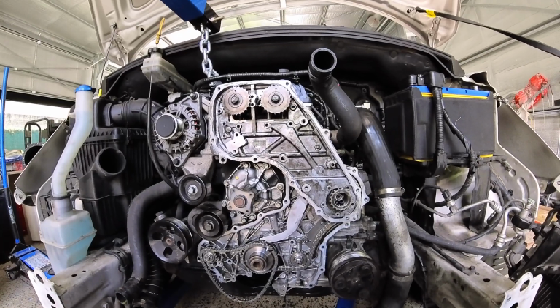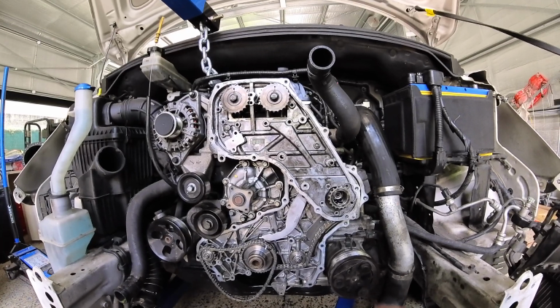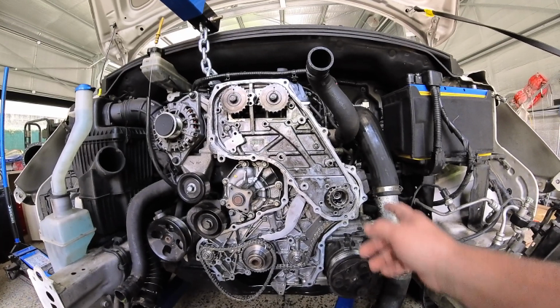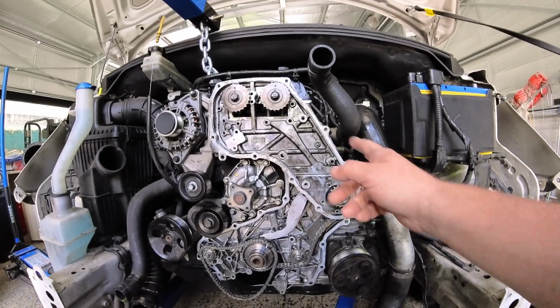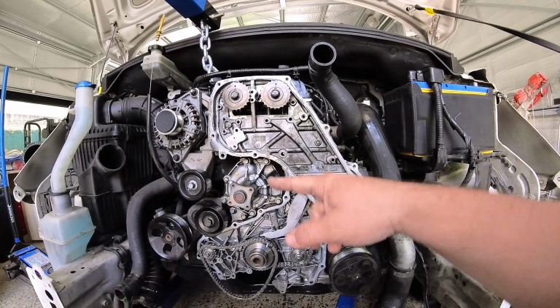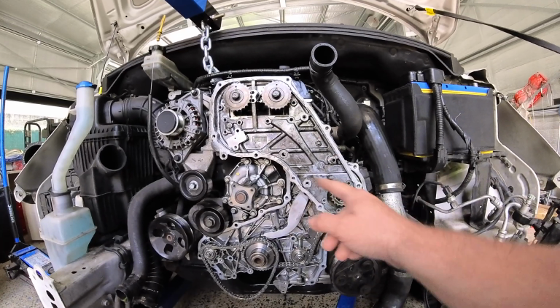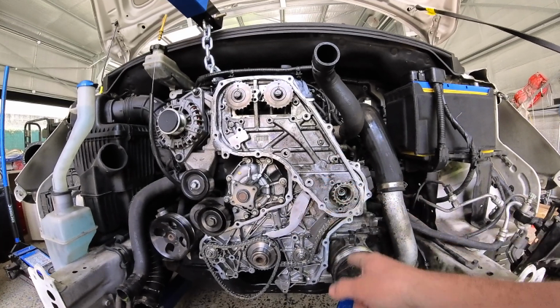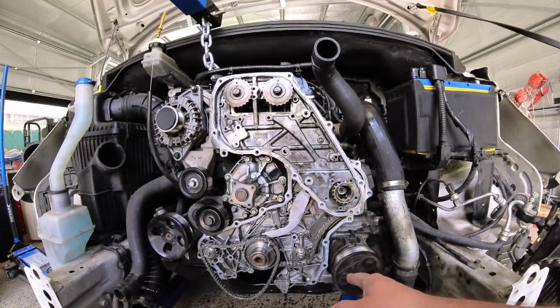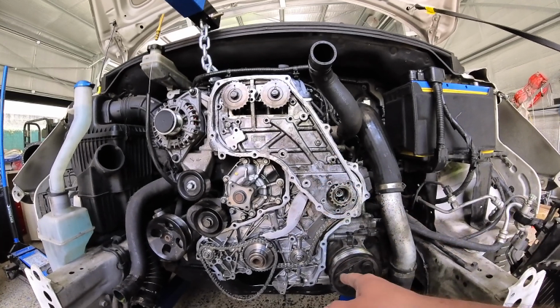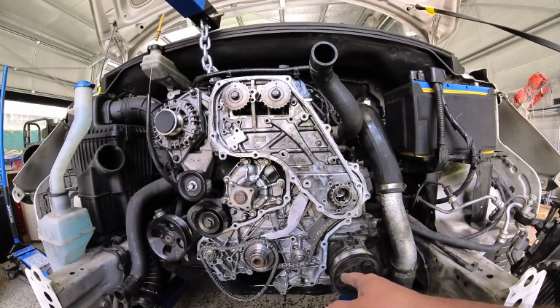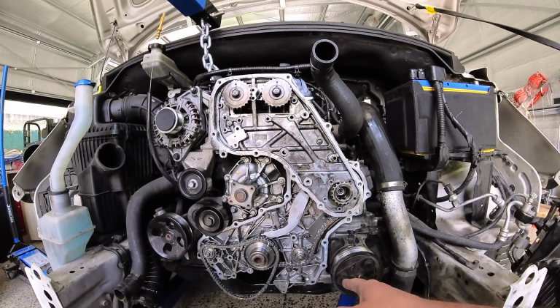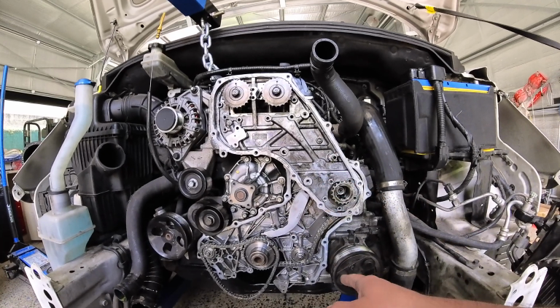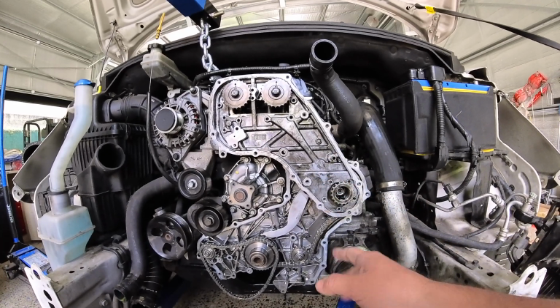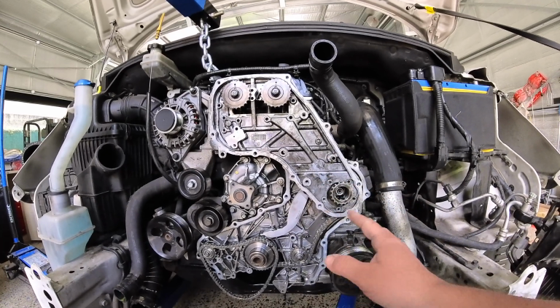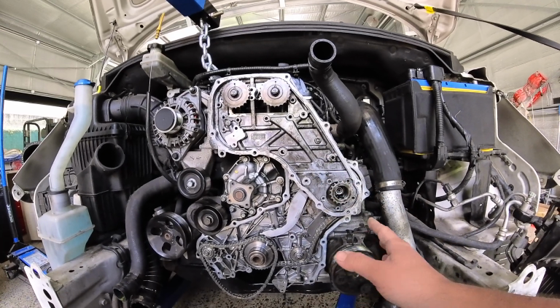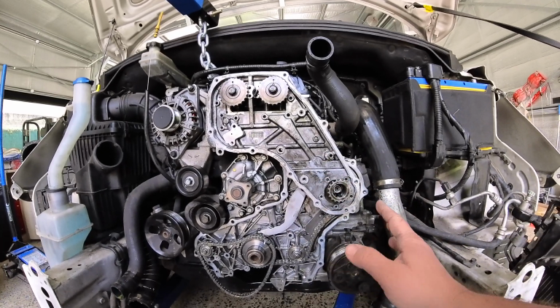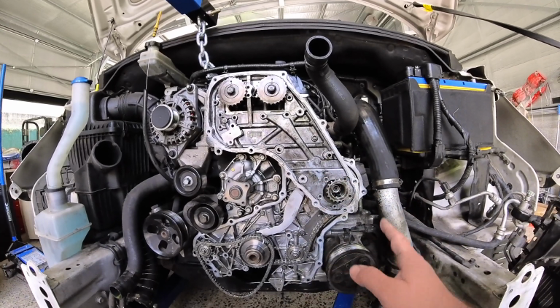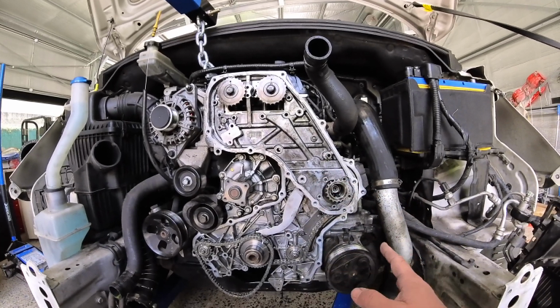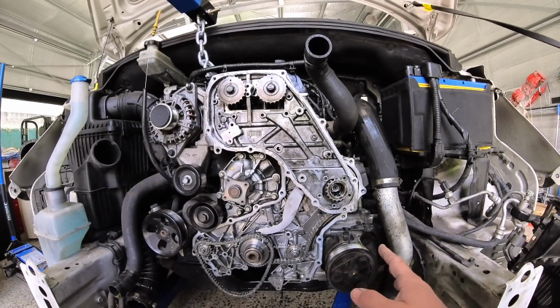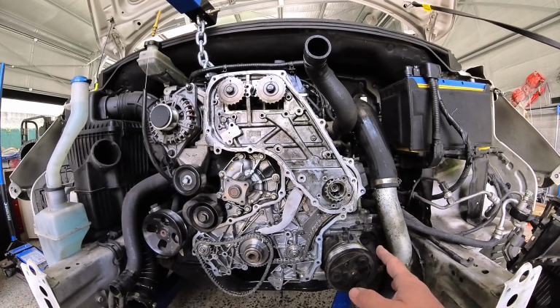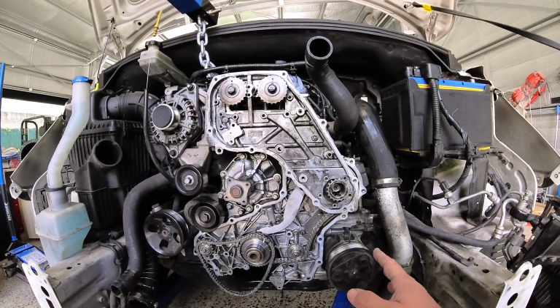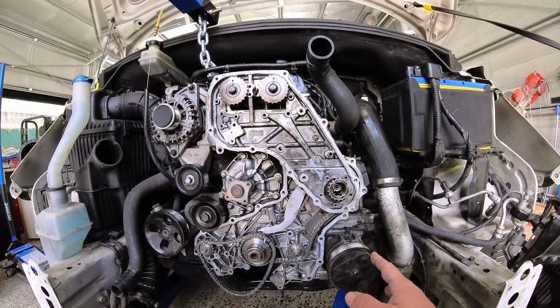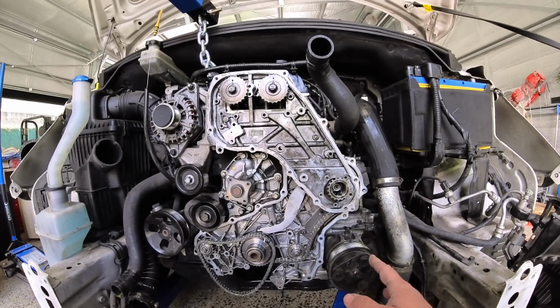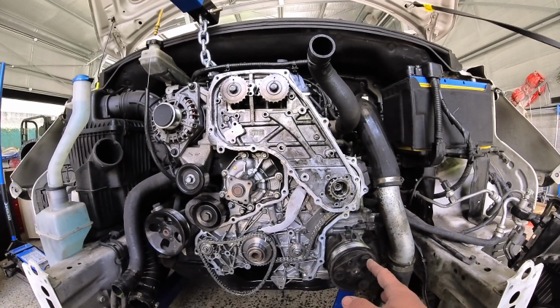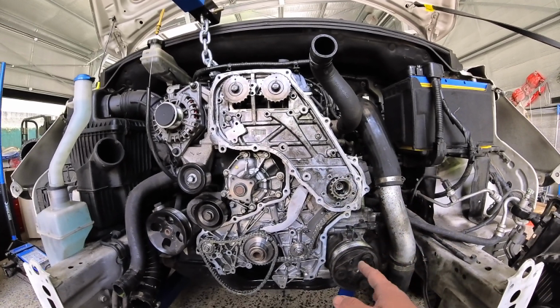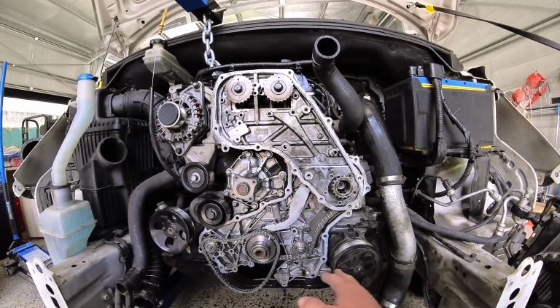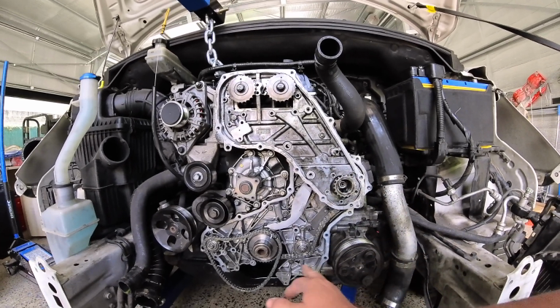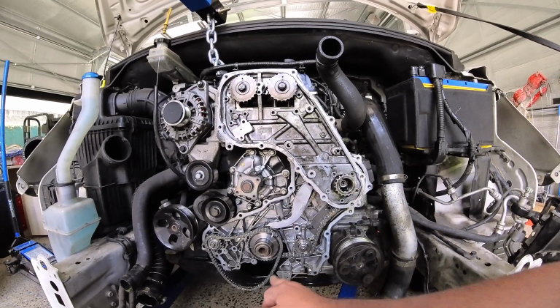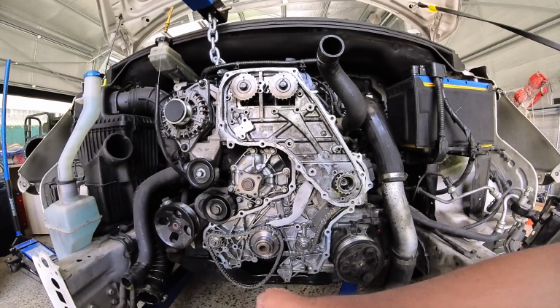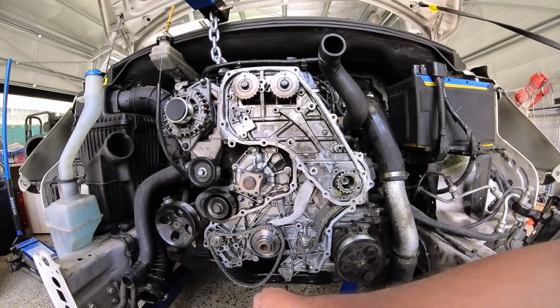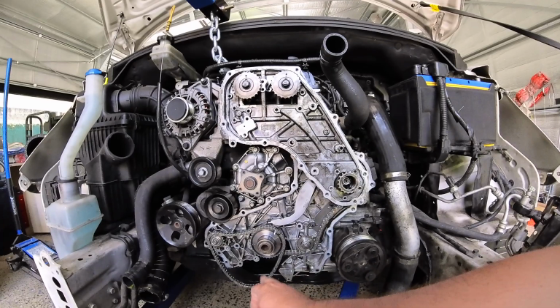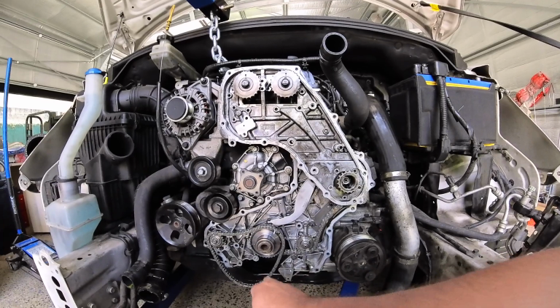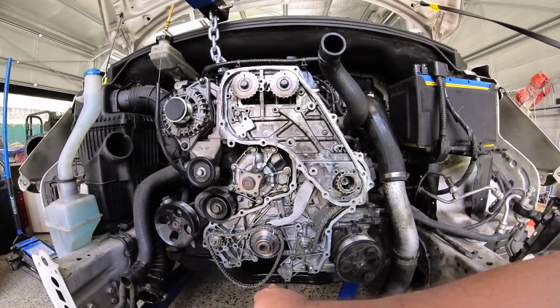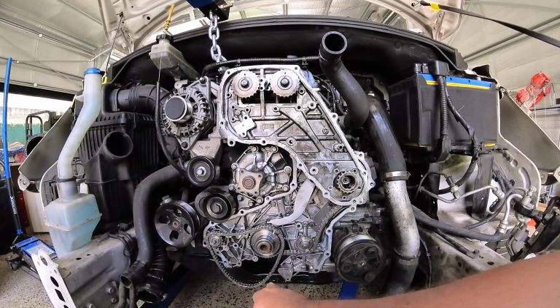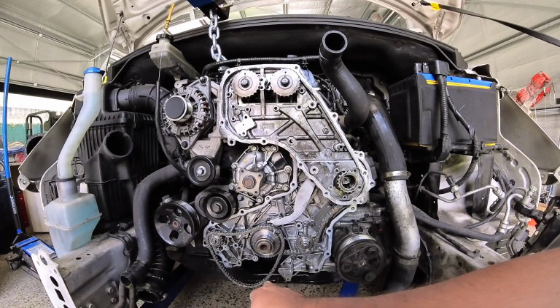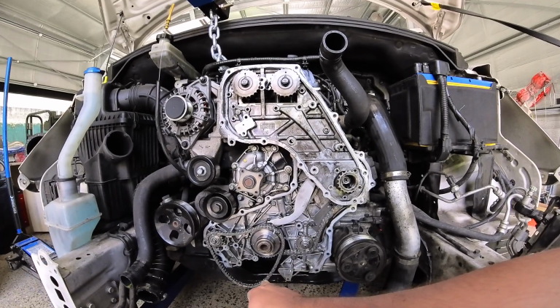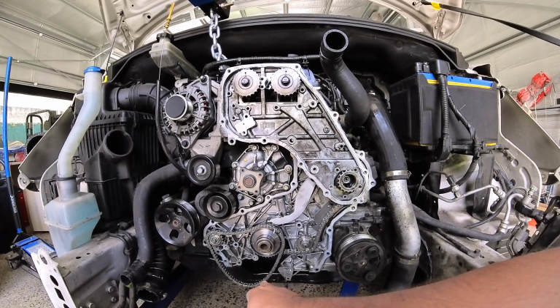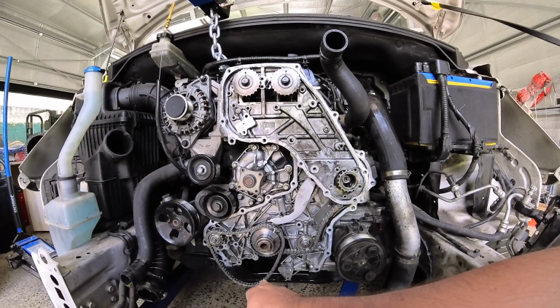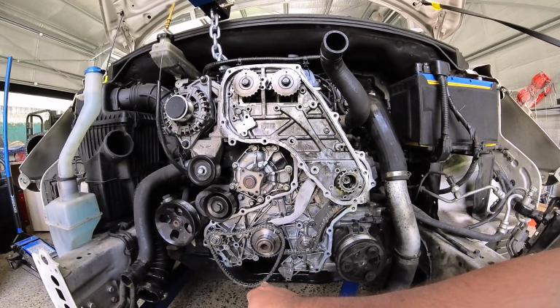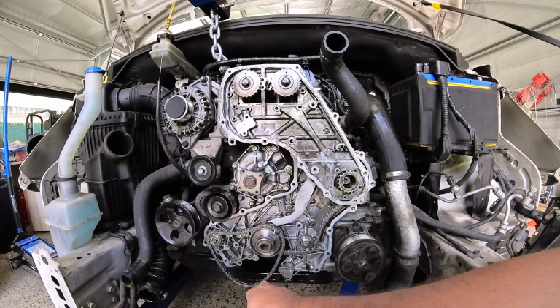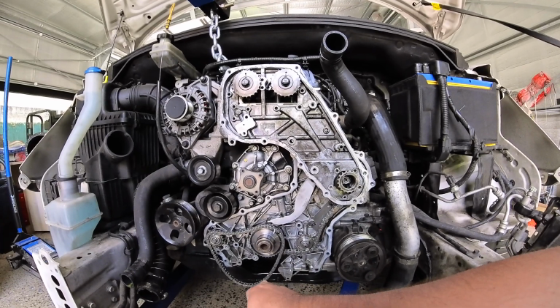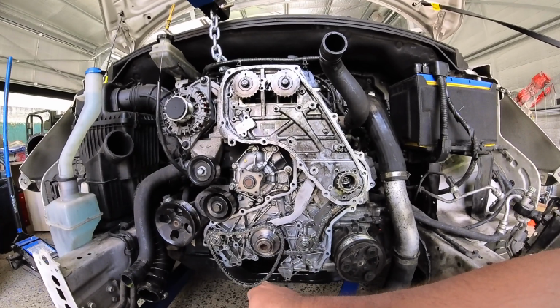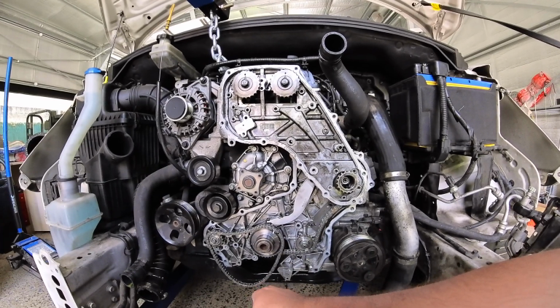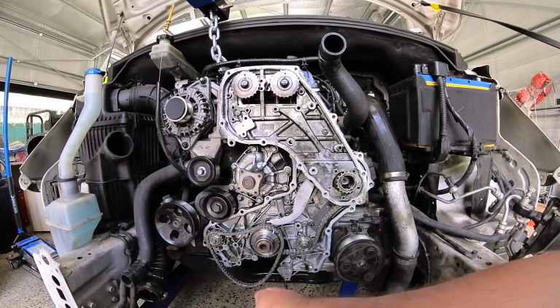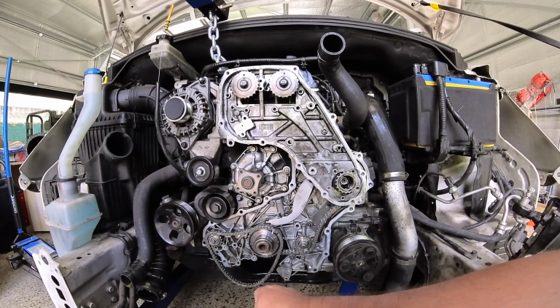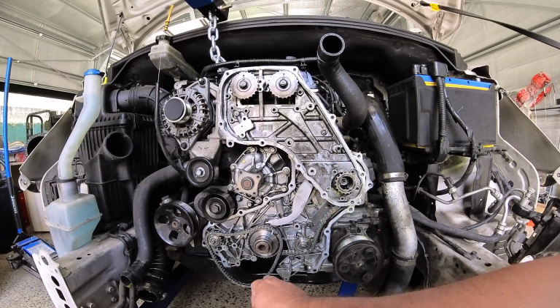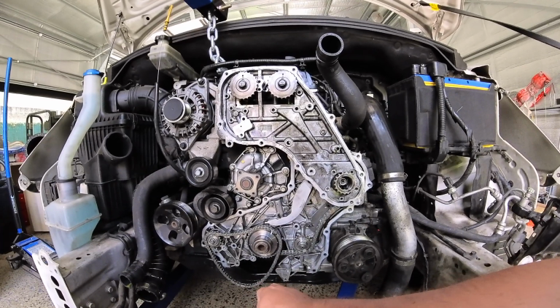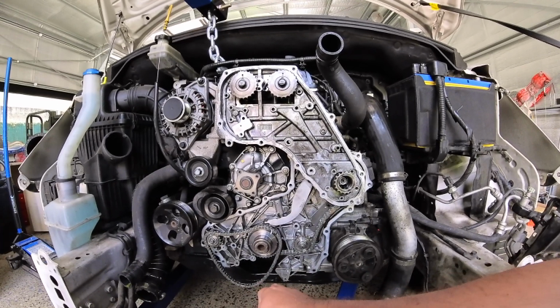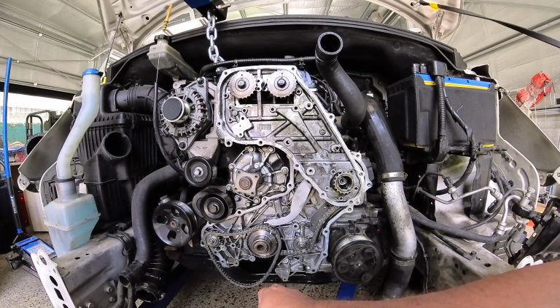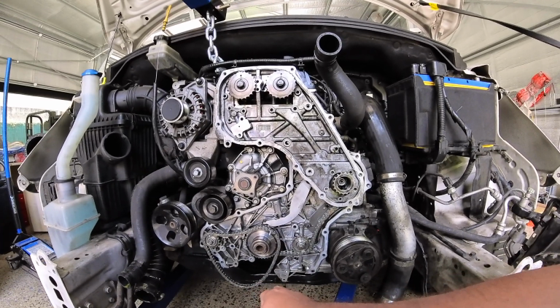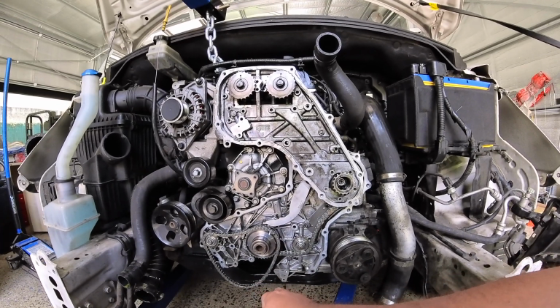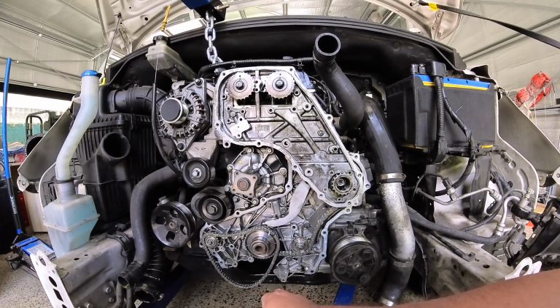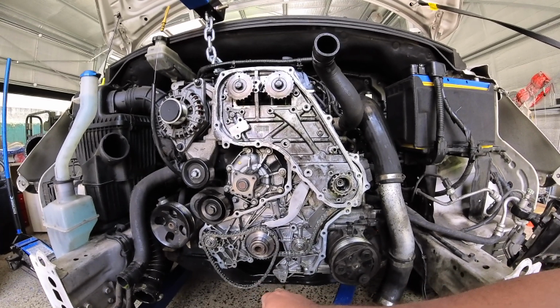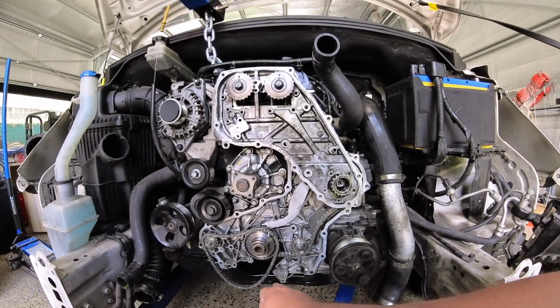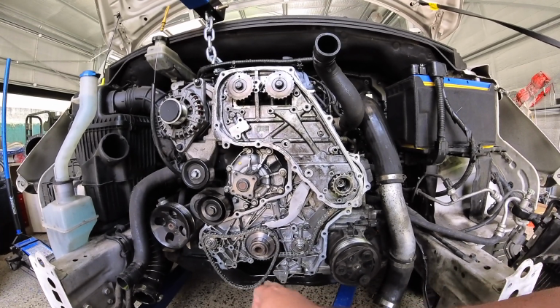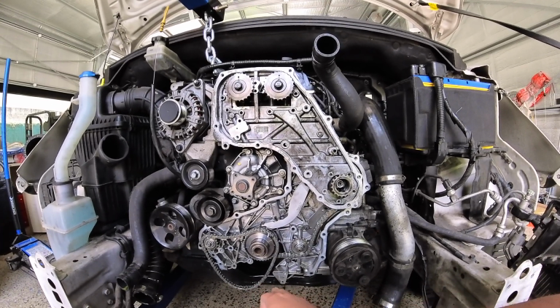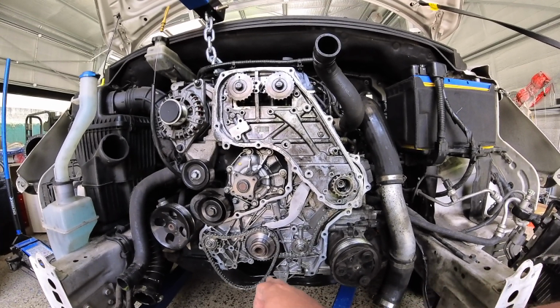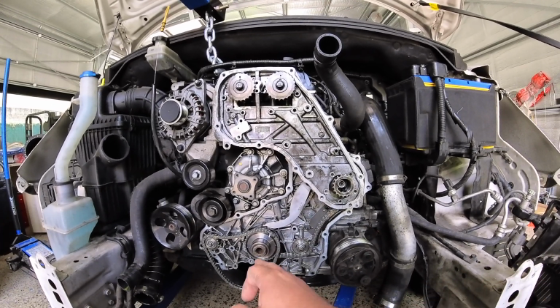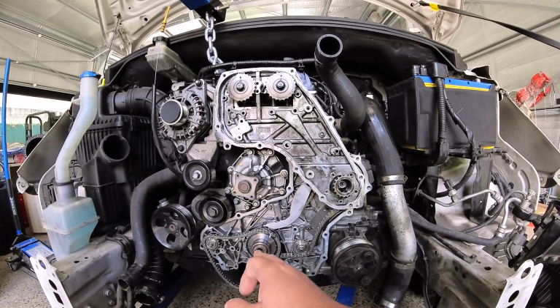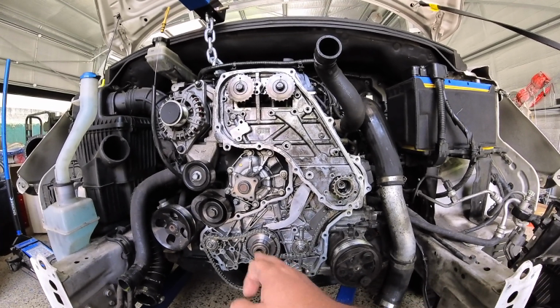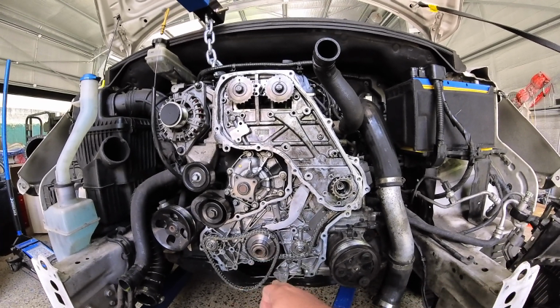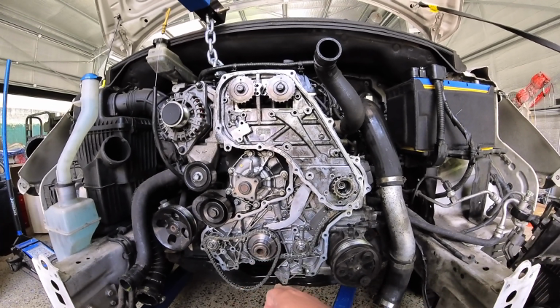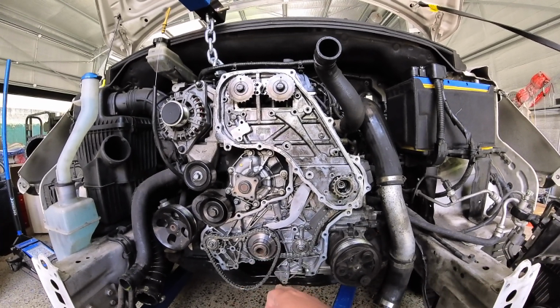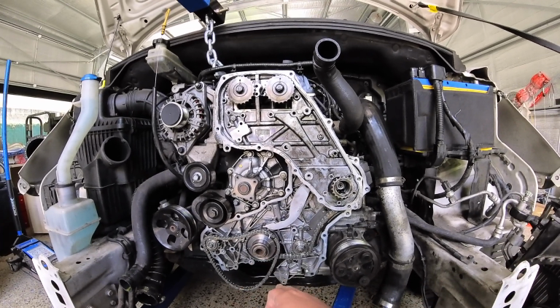I've got all my timing marks lined up and all that so it should be okay. Did manage to get out the pump down below — that was the biggest nightmare.